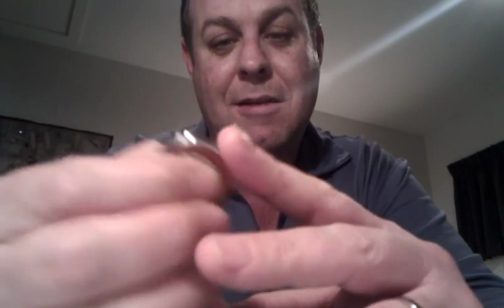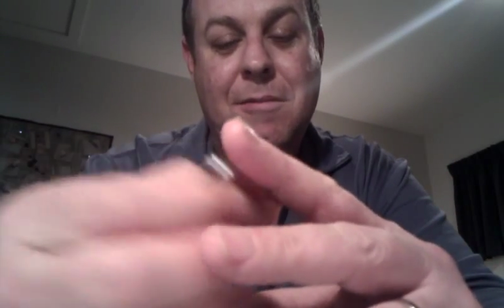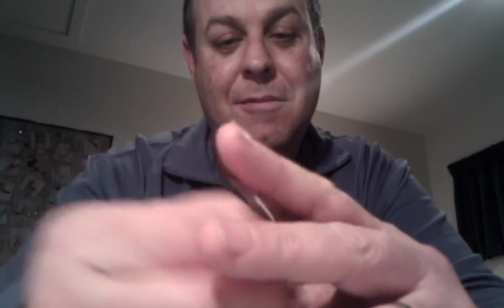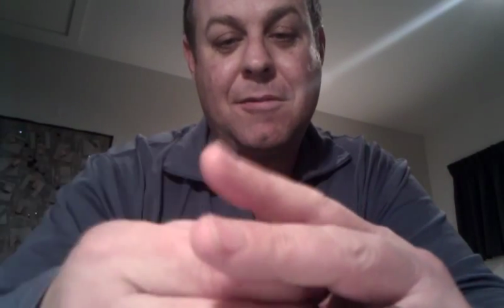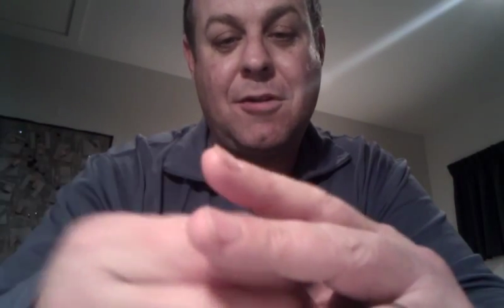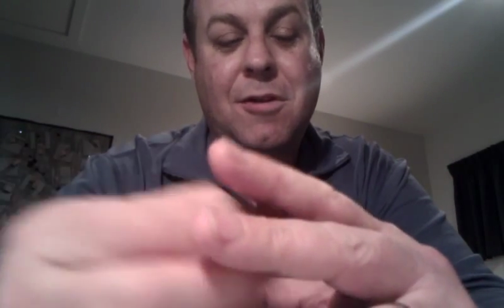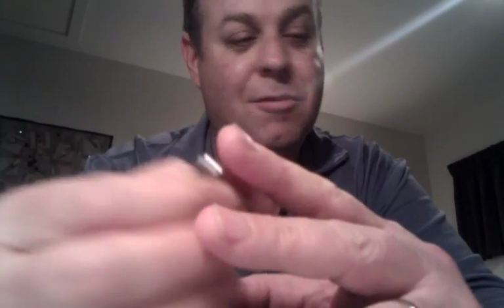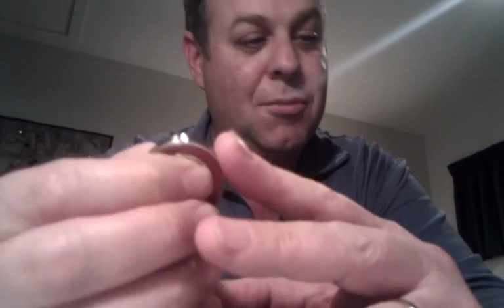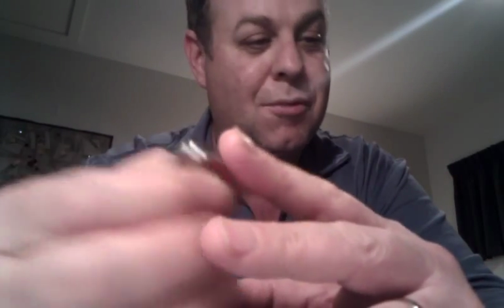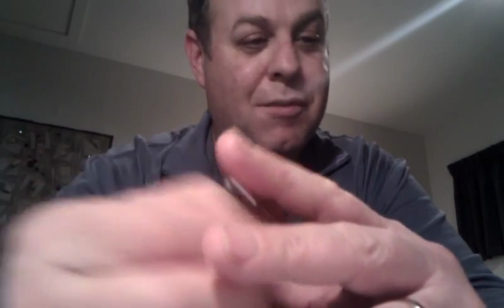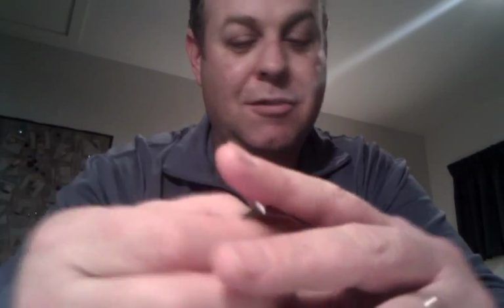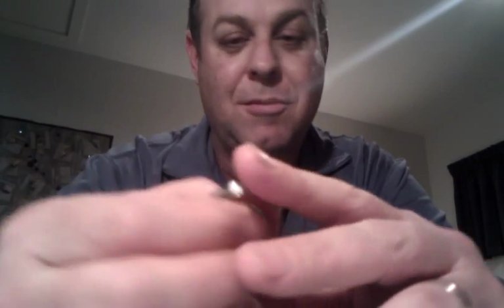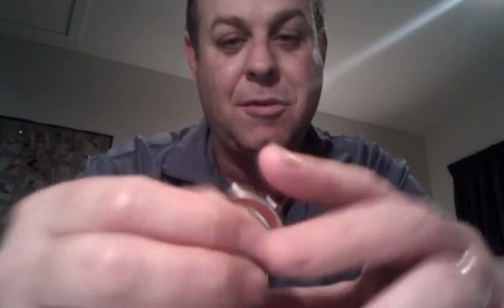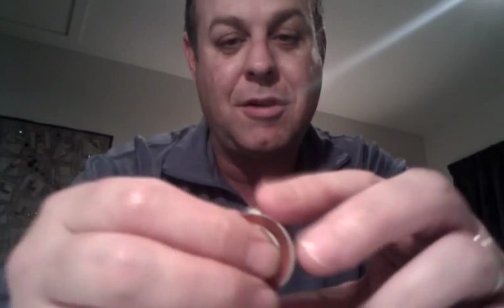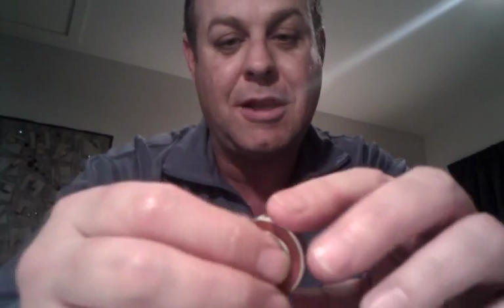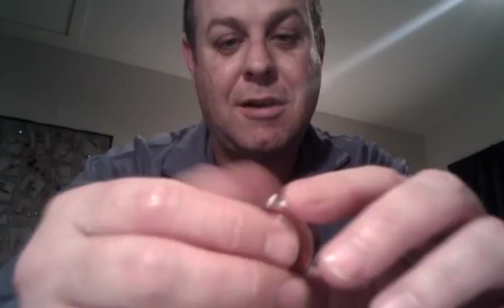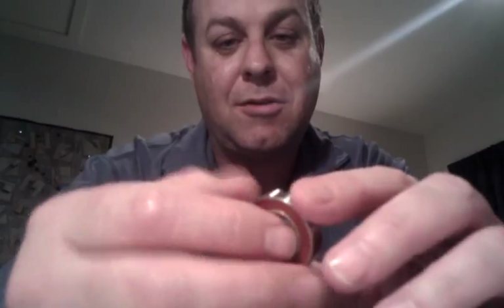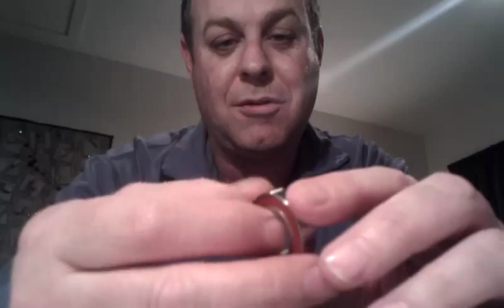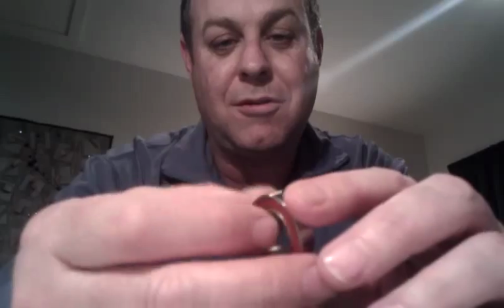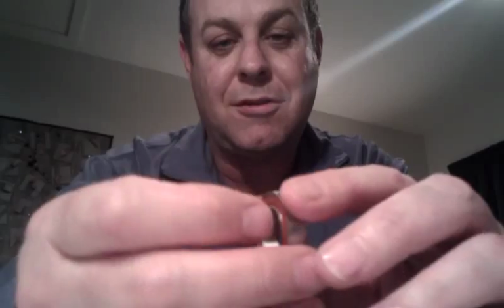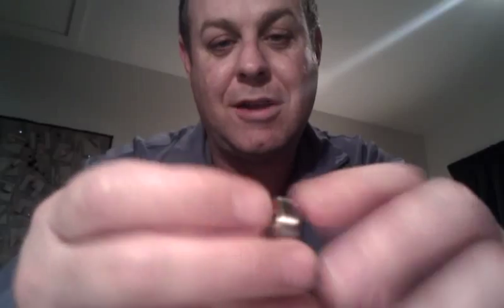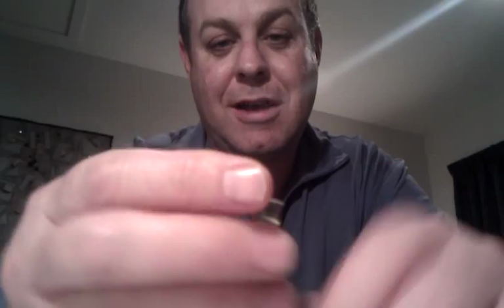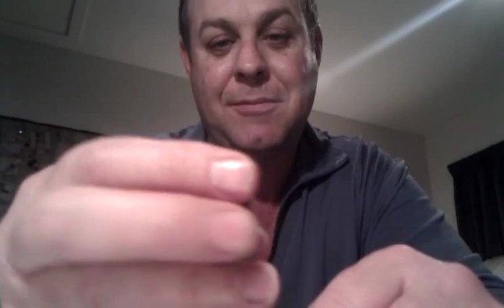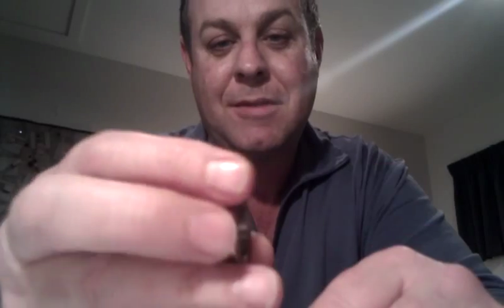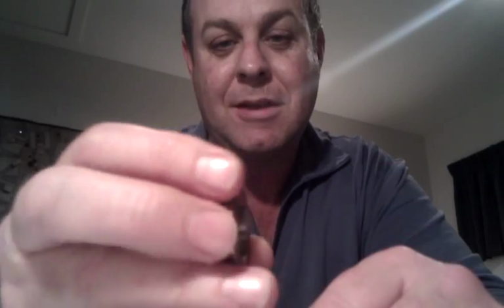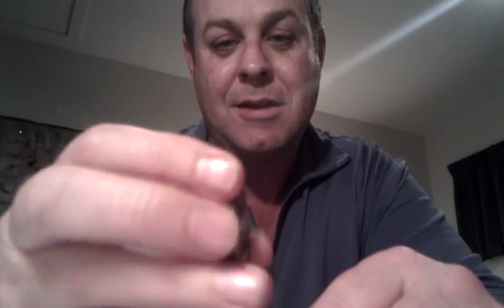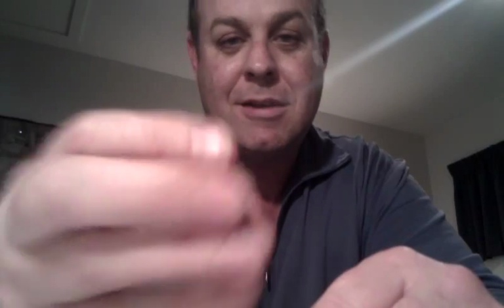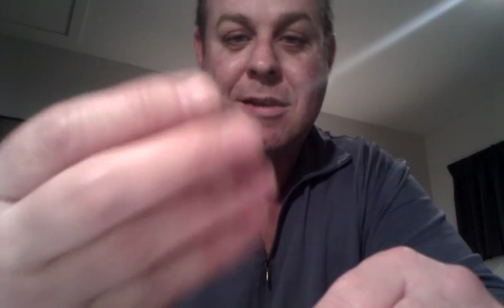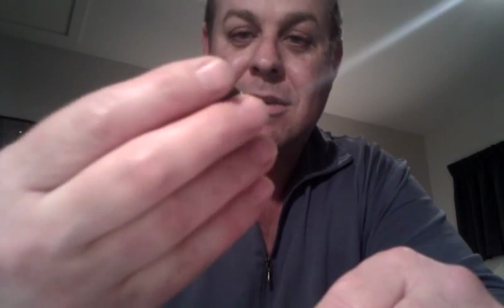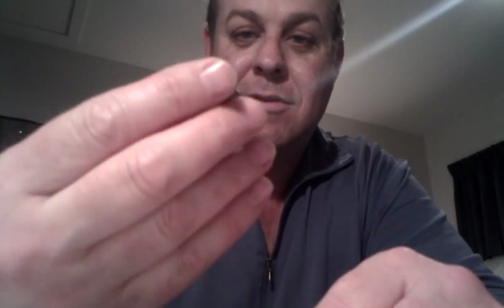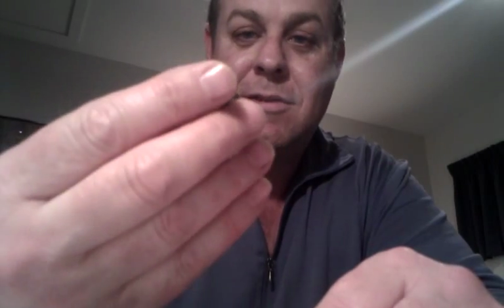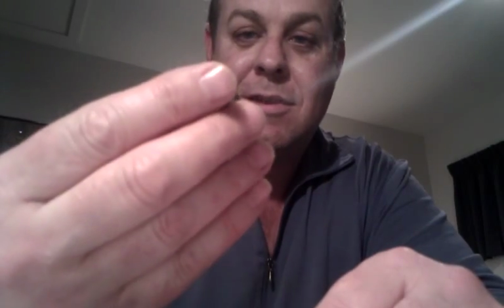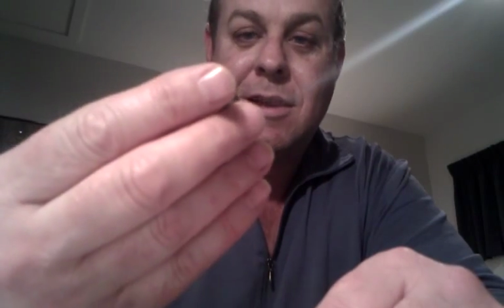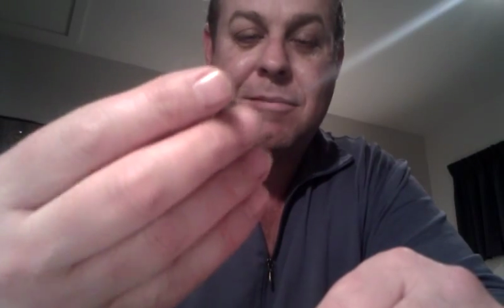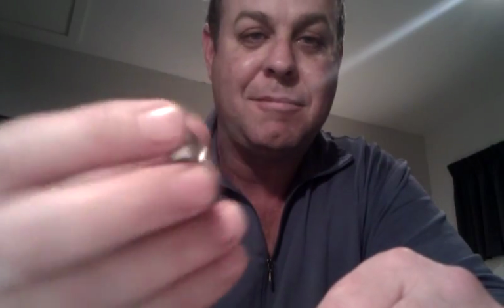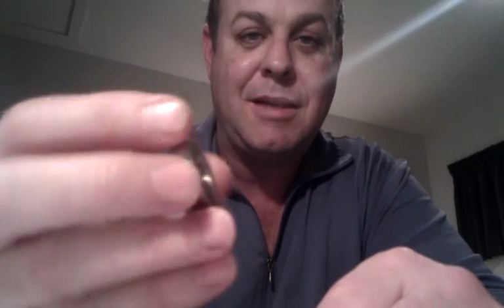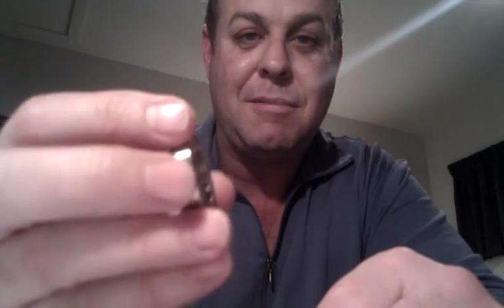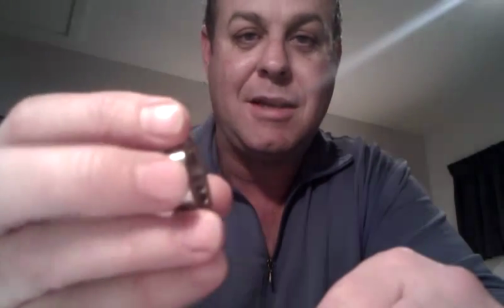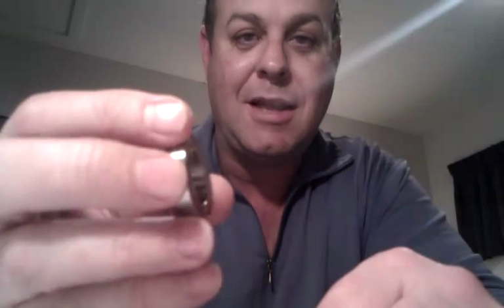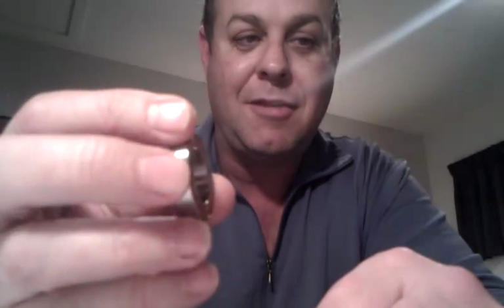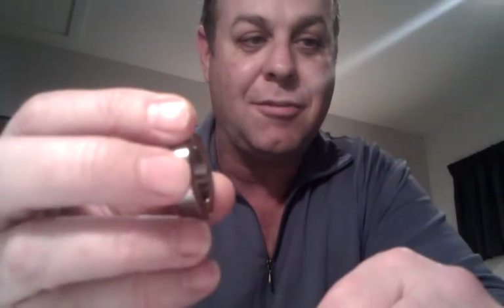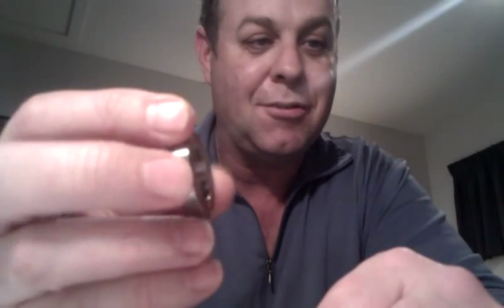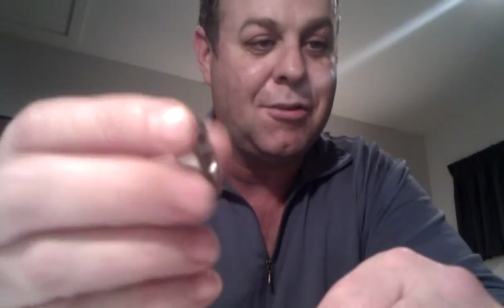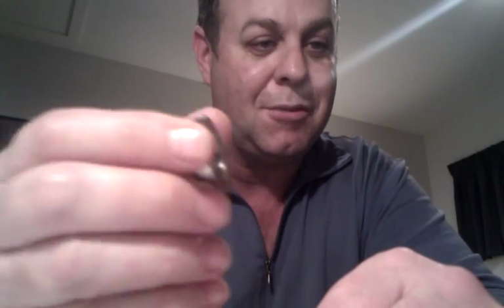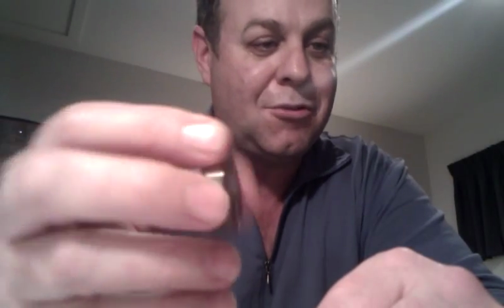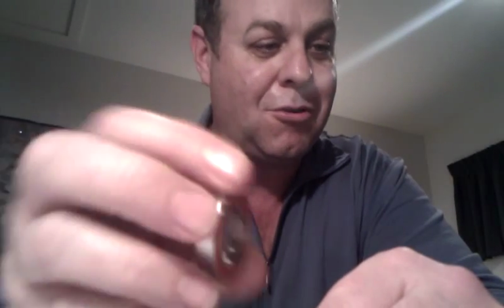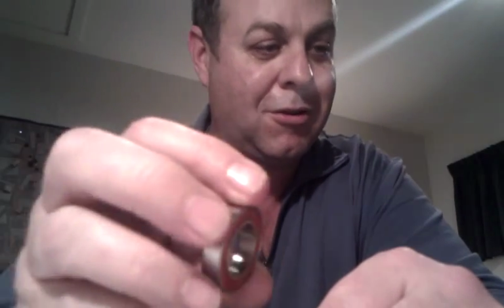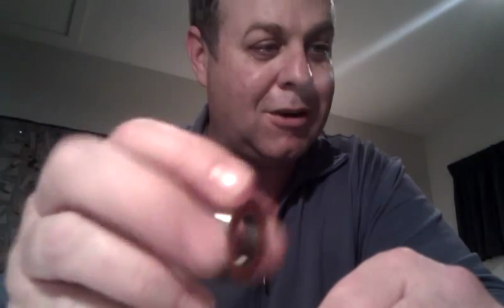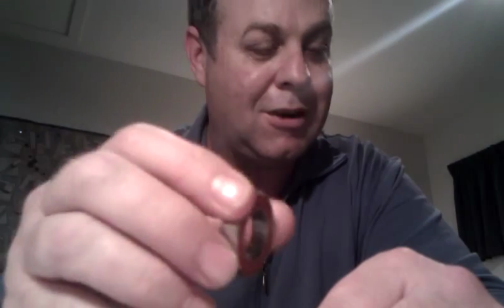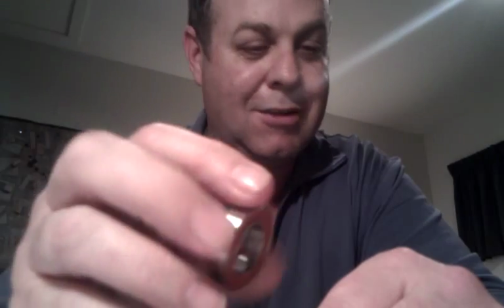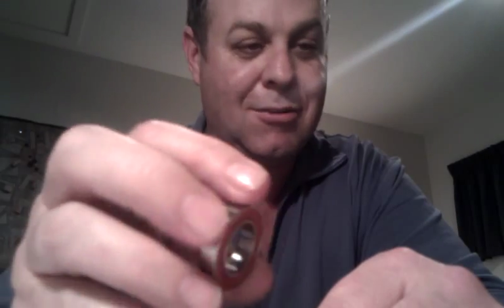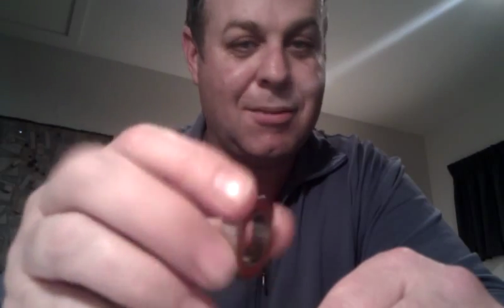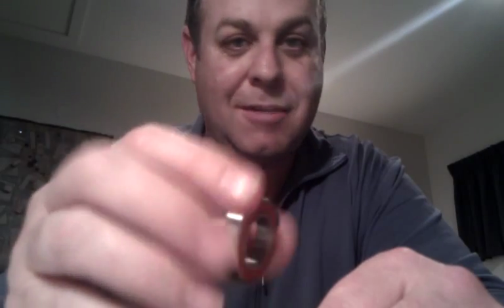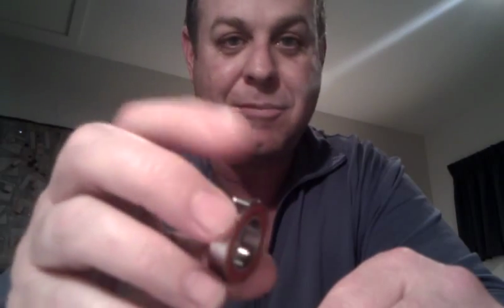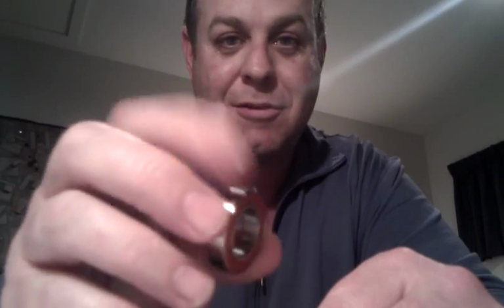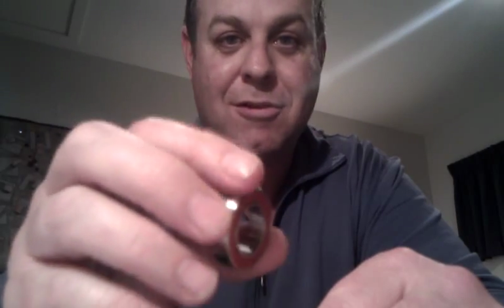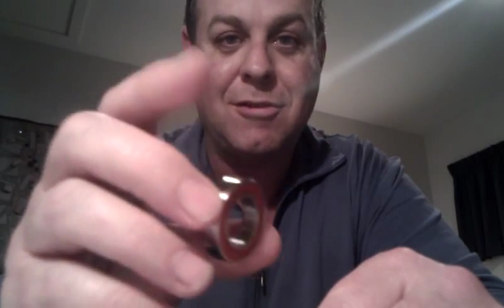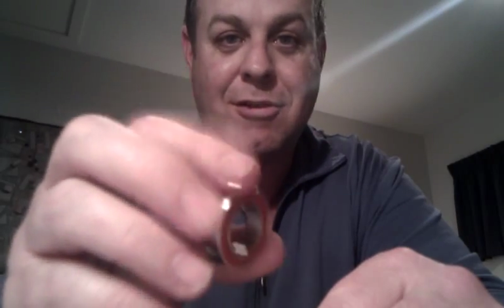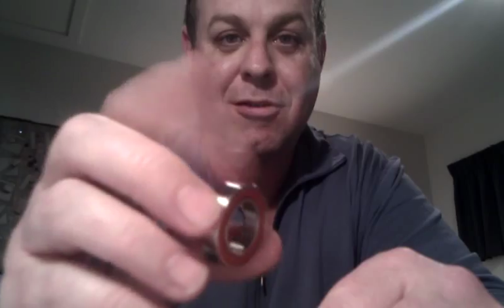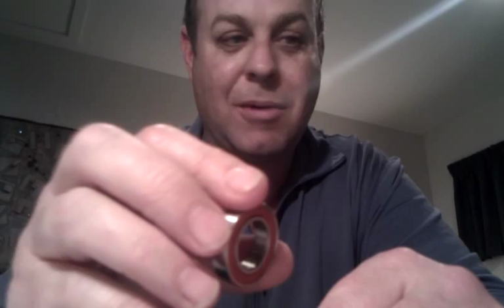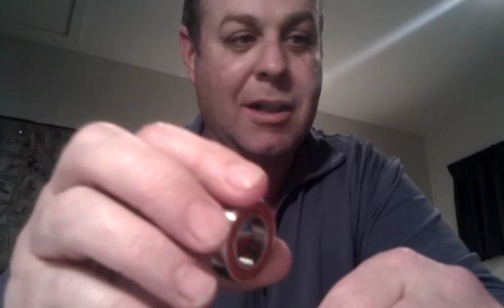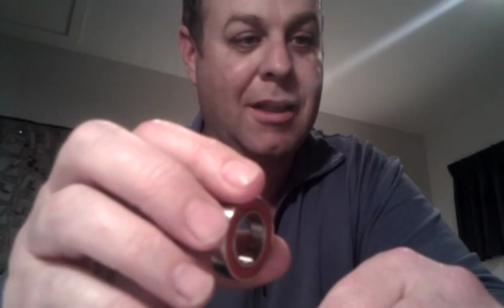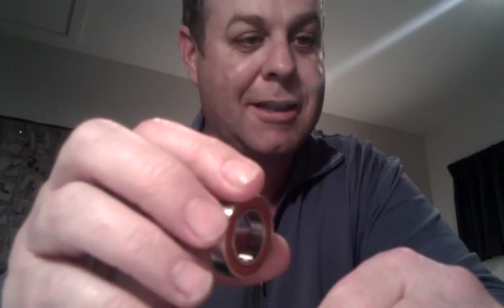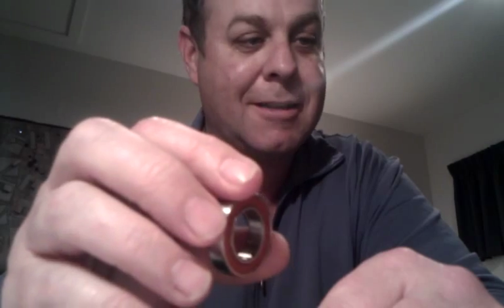It turns beautifully smoothly and of course is many, many hundreds of times stronger than it needs to be, which is just the way I like it.